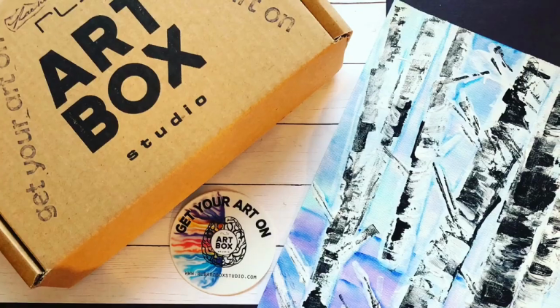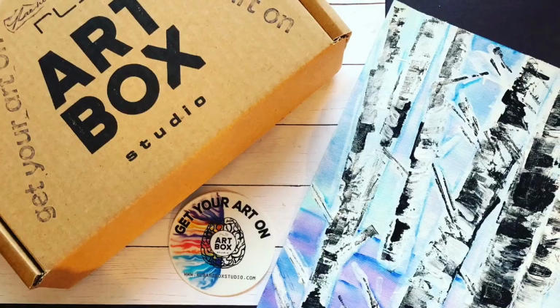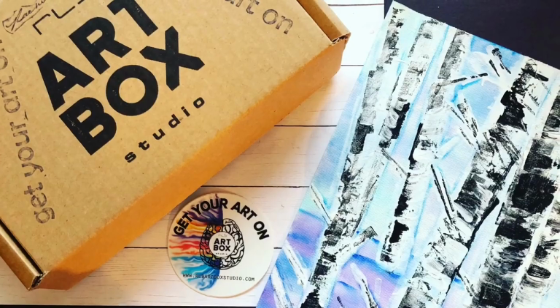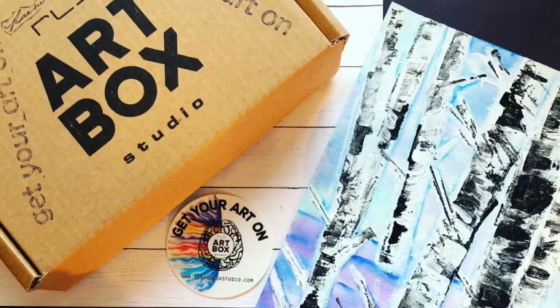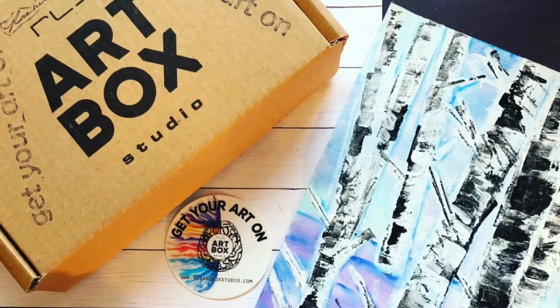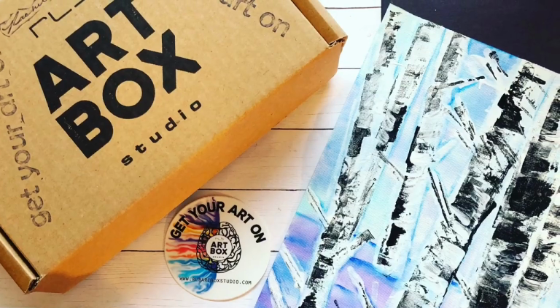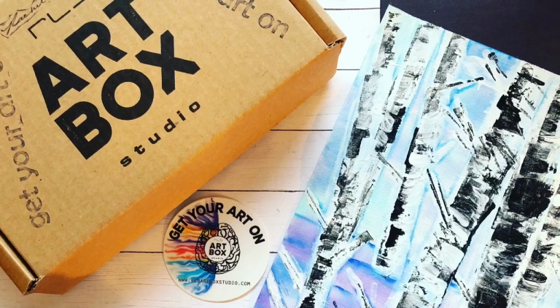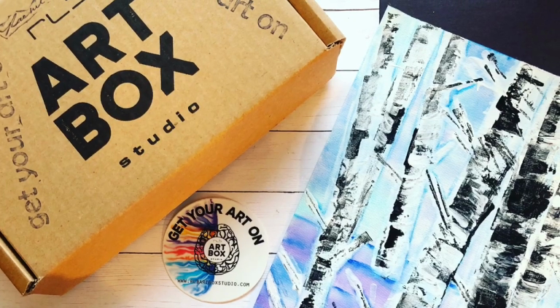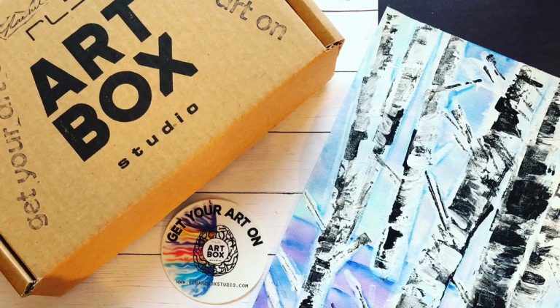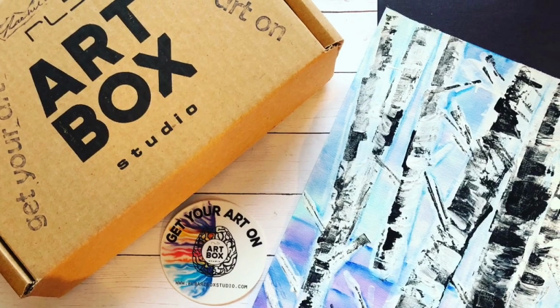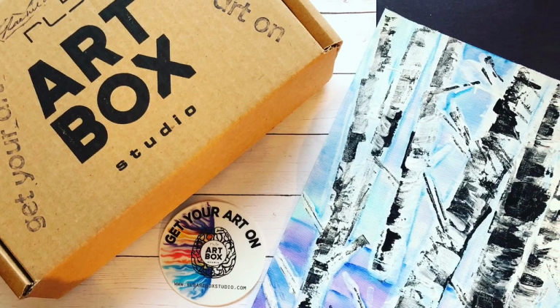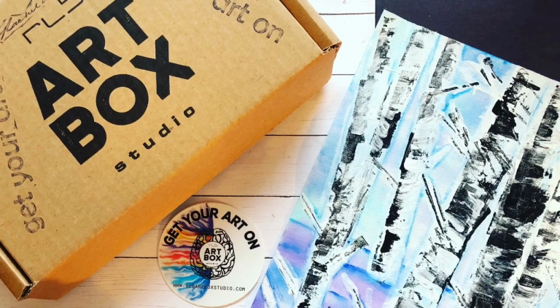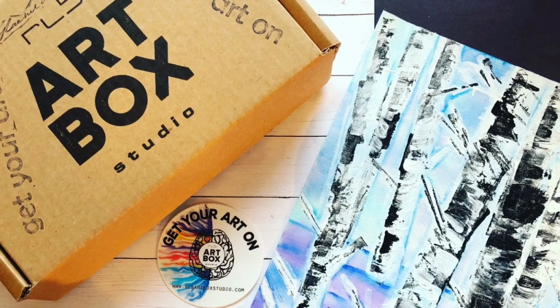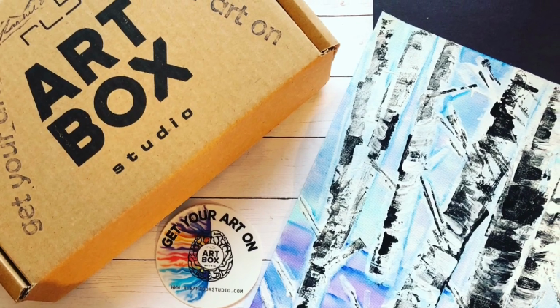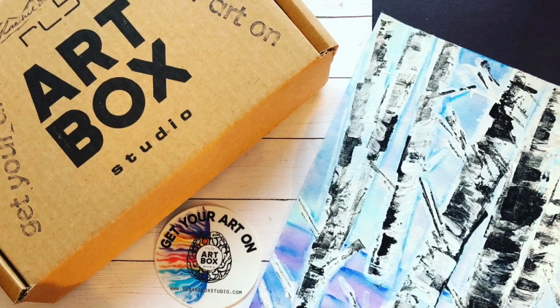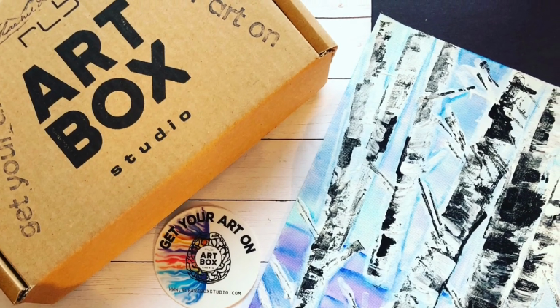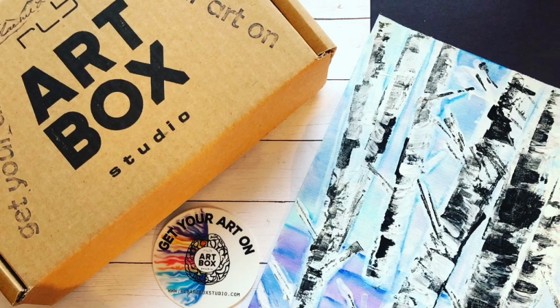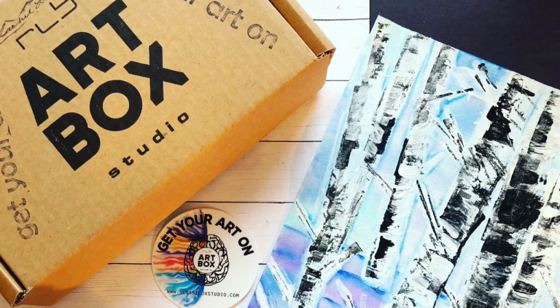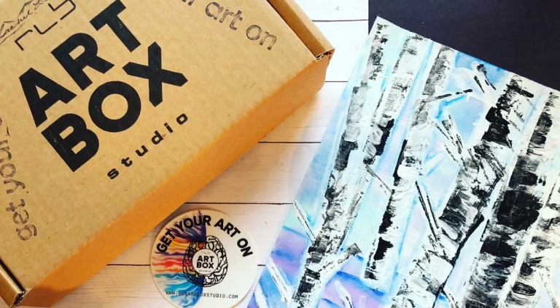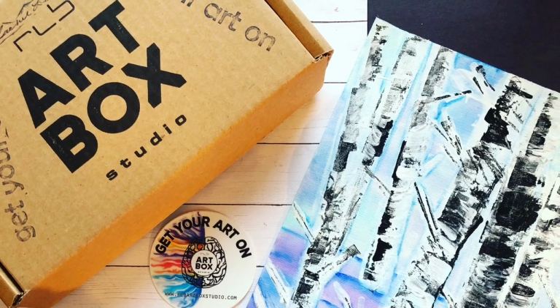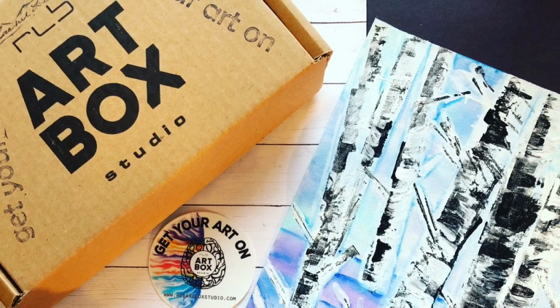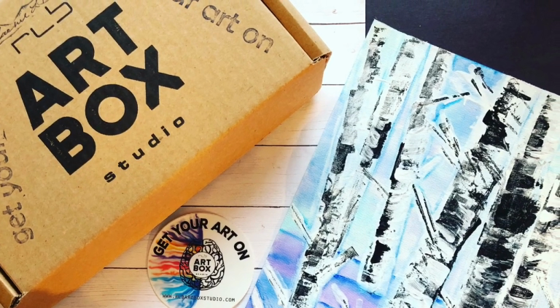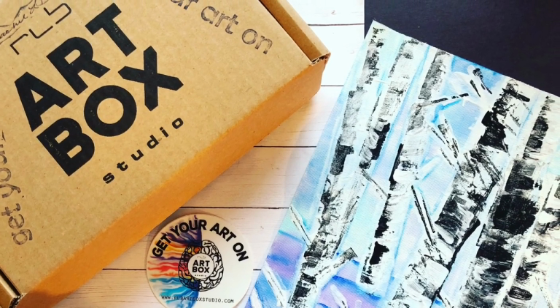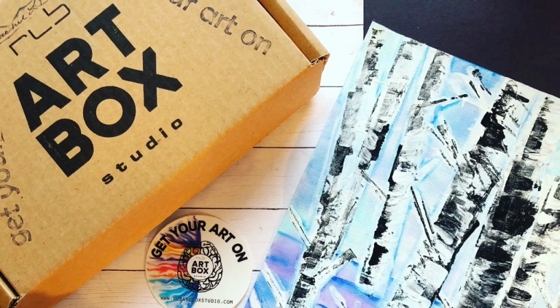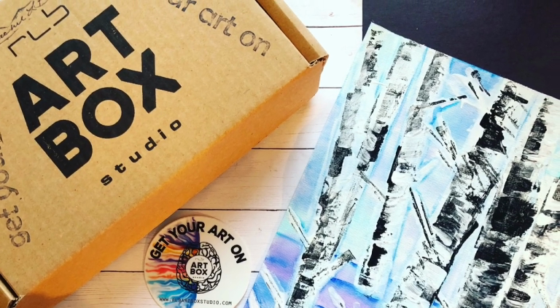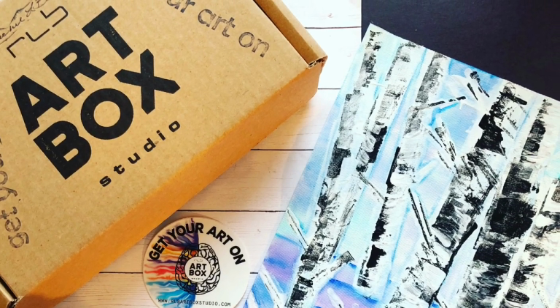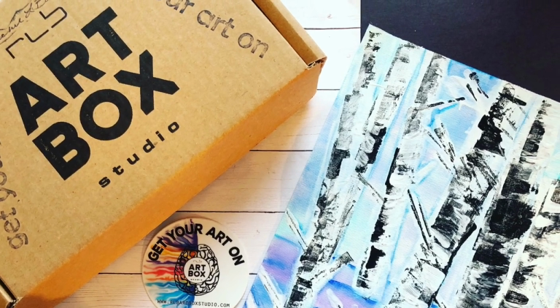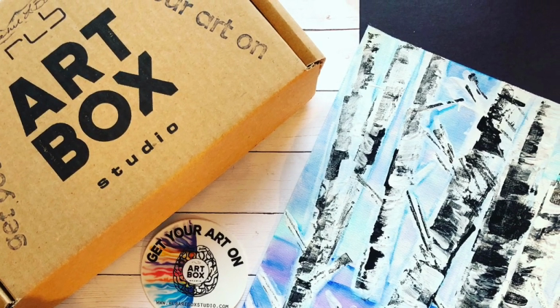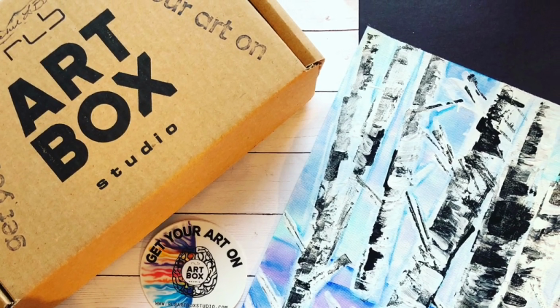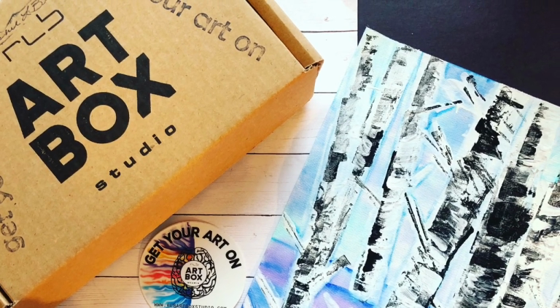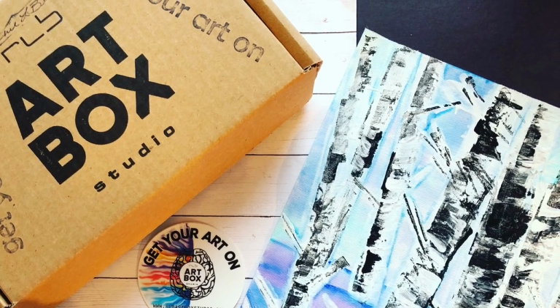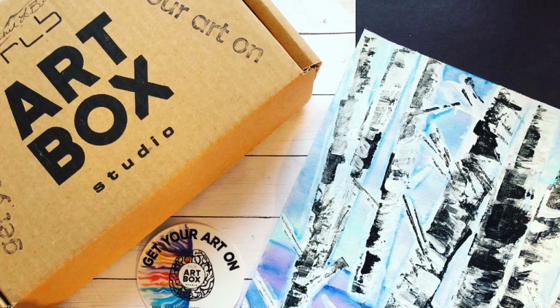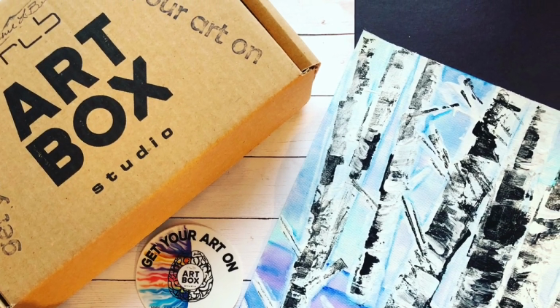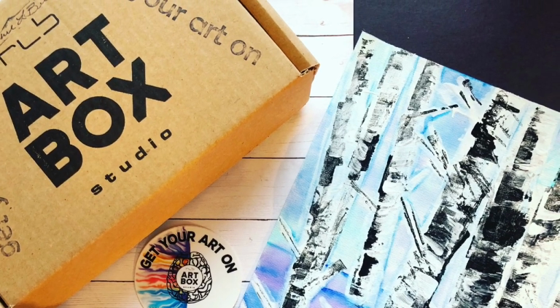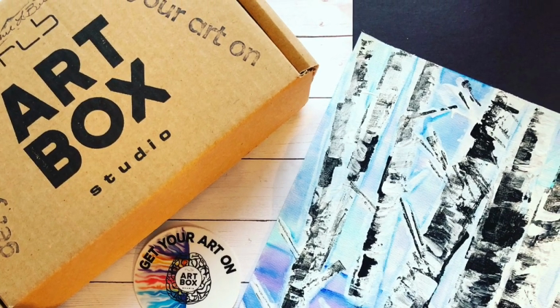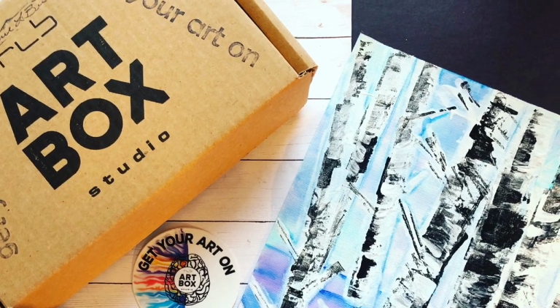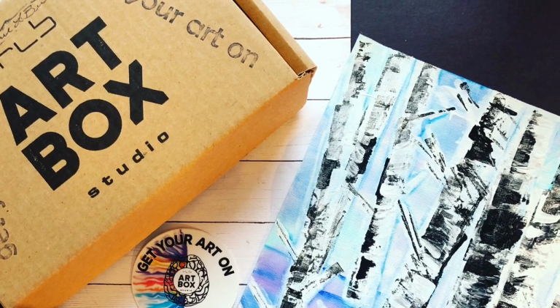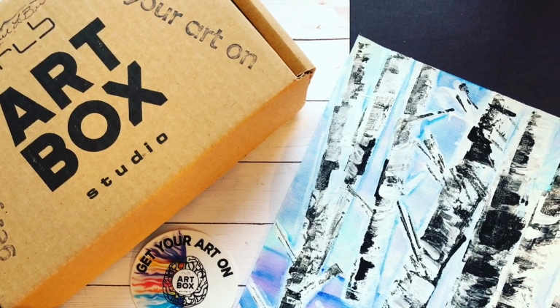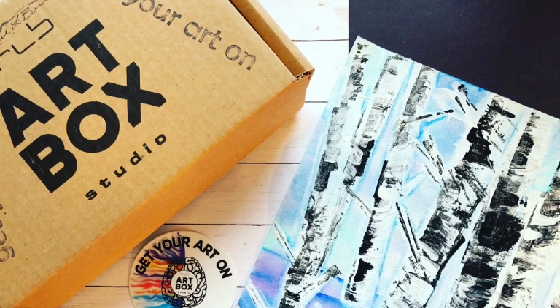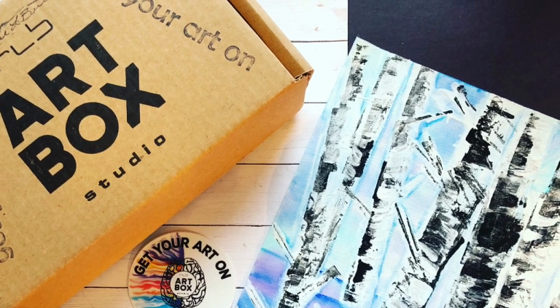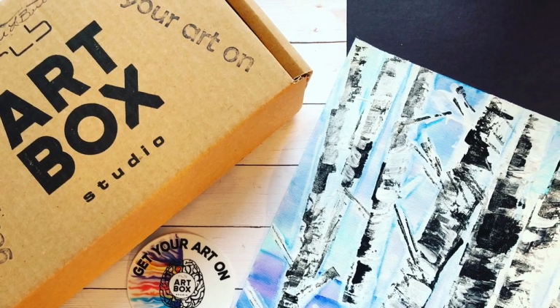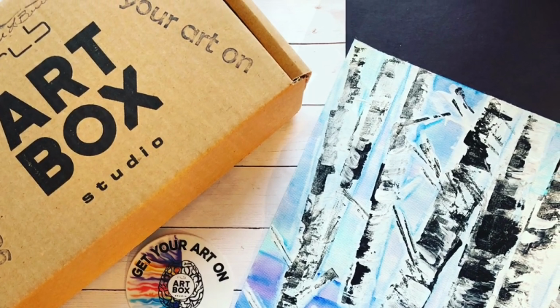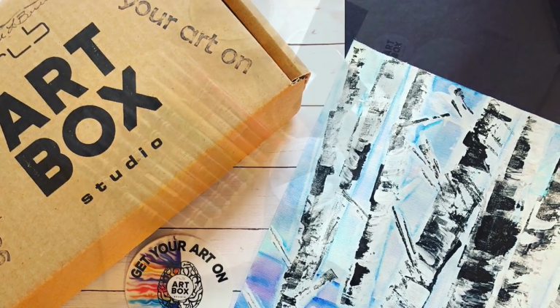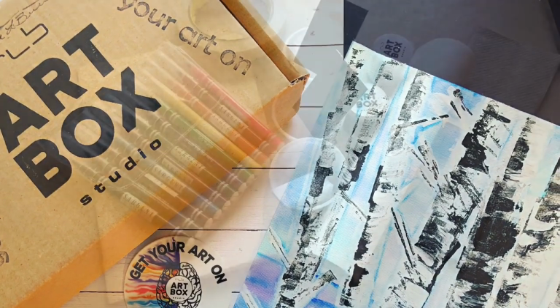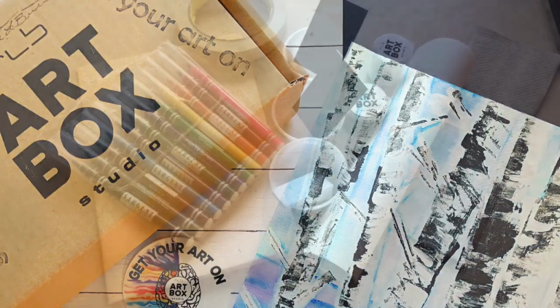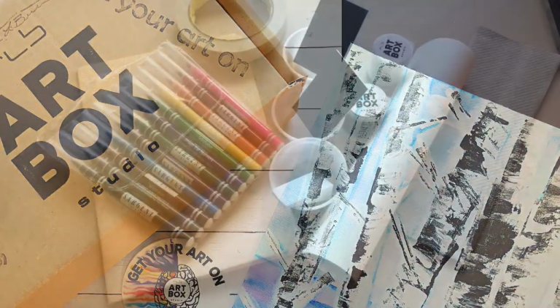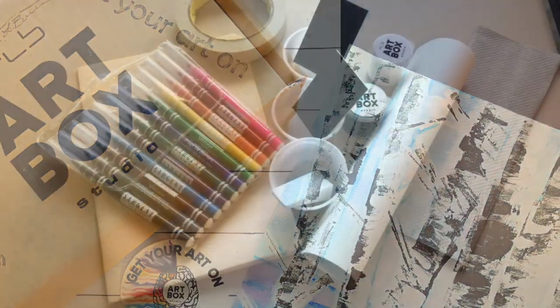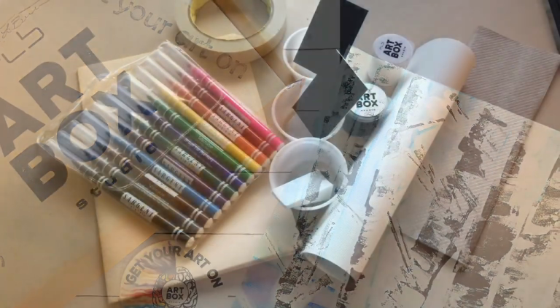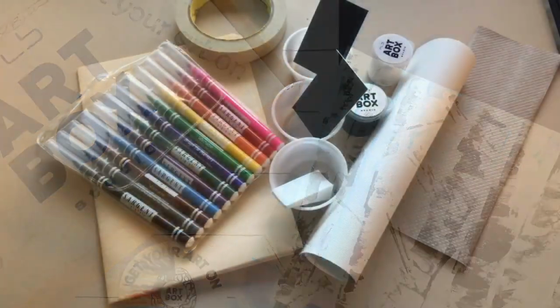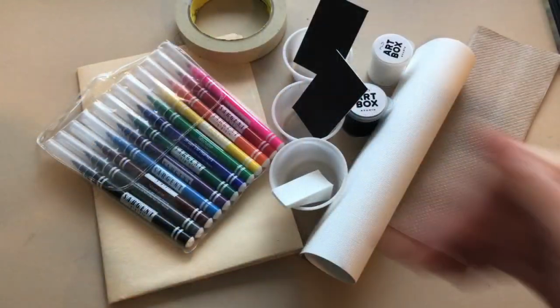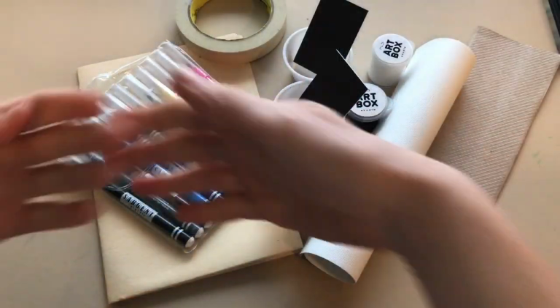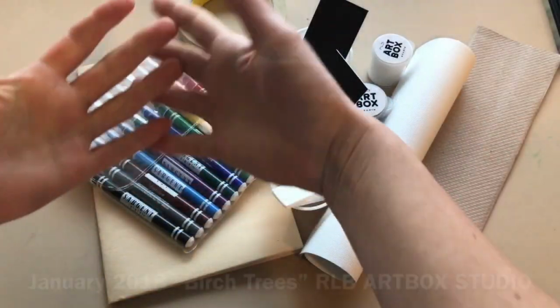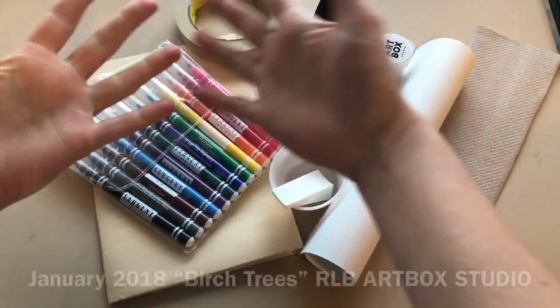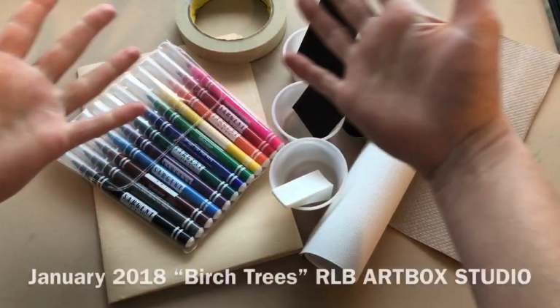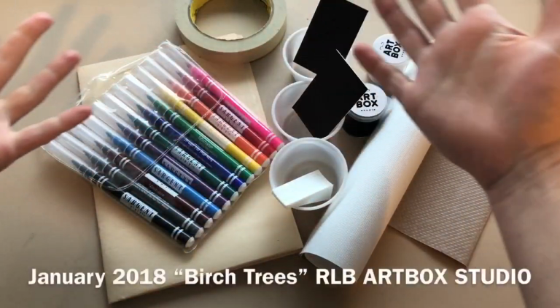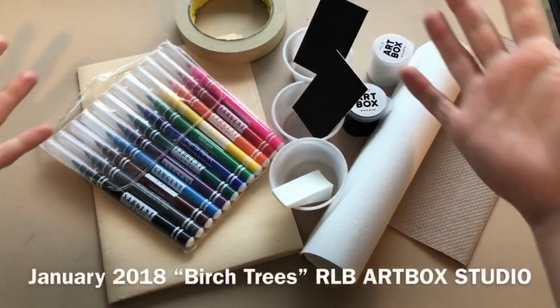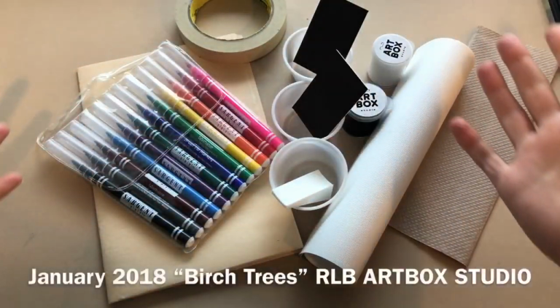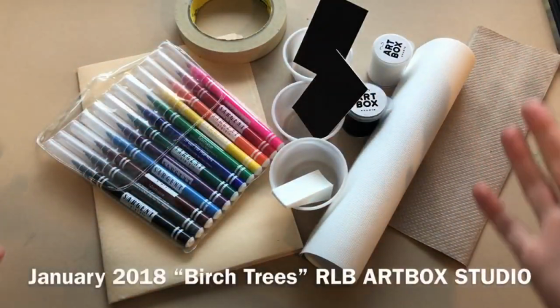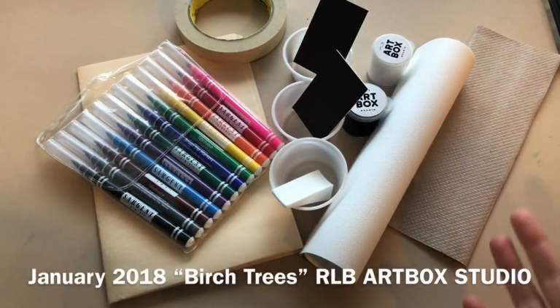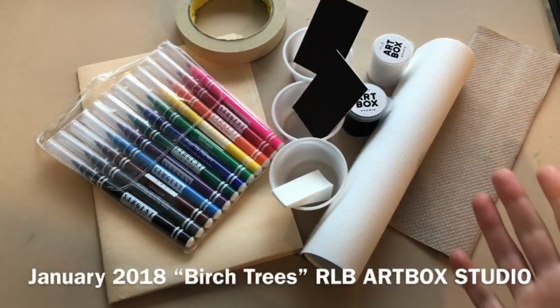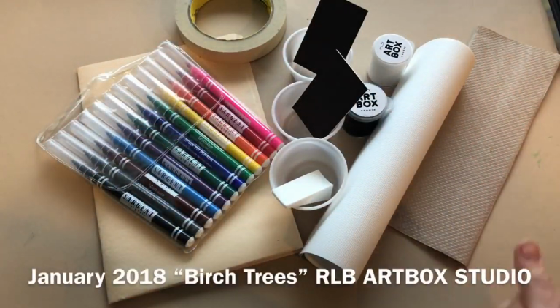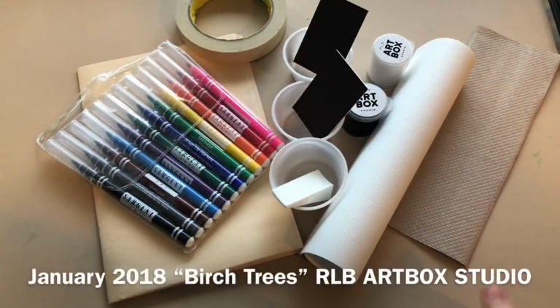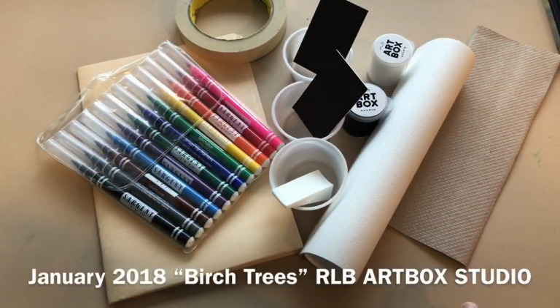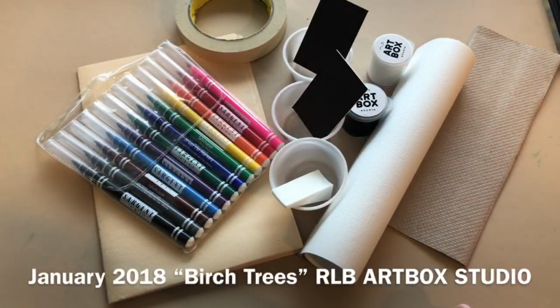Hi! Welcome to RLB Artbox Studio Video Instructions. For the month of January, the project we are creating is called Birch Trees.